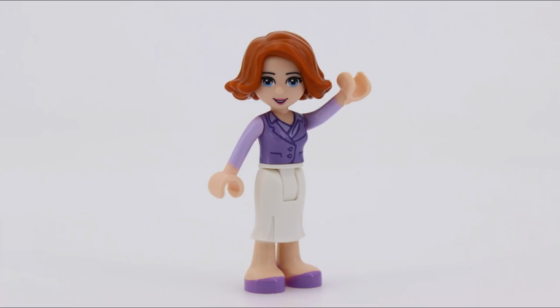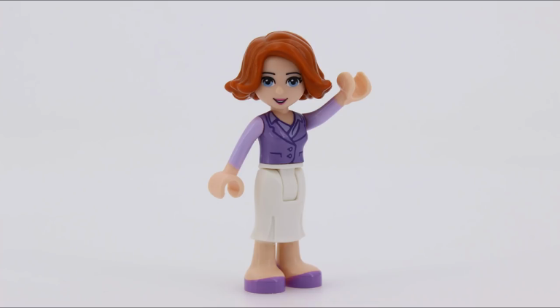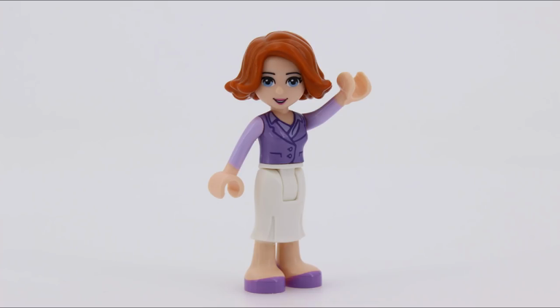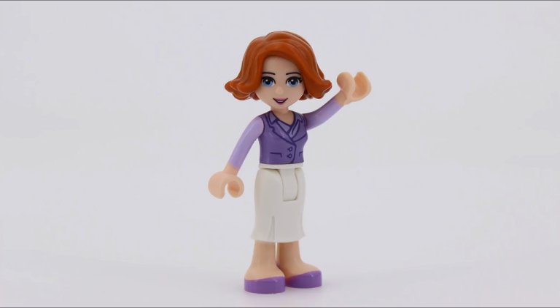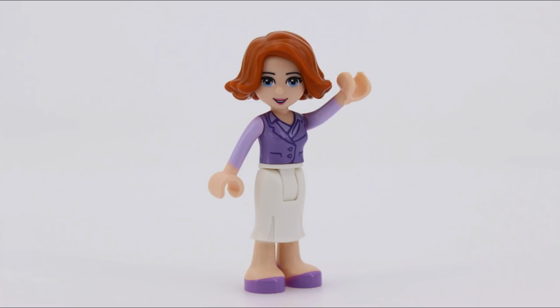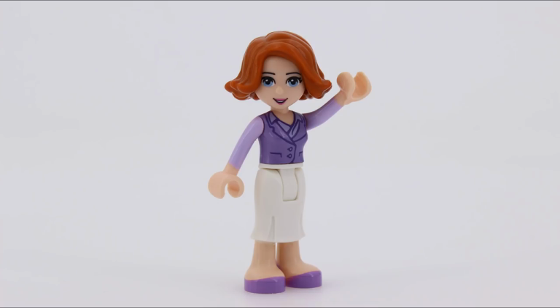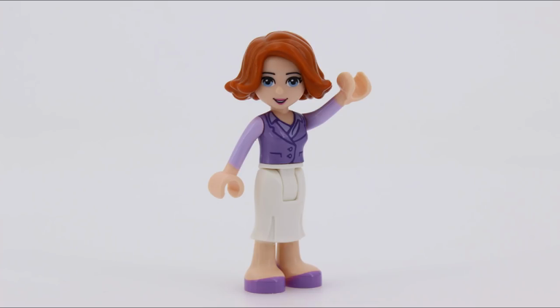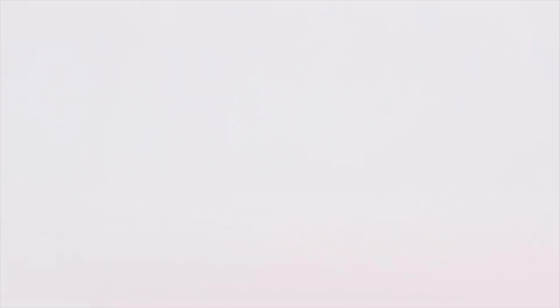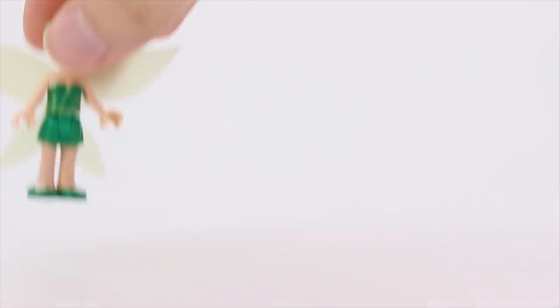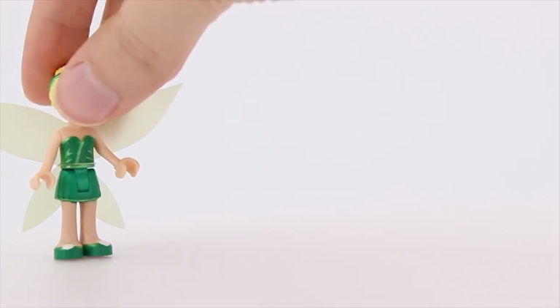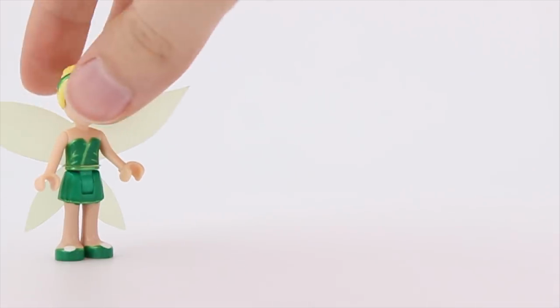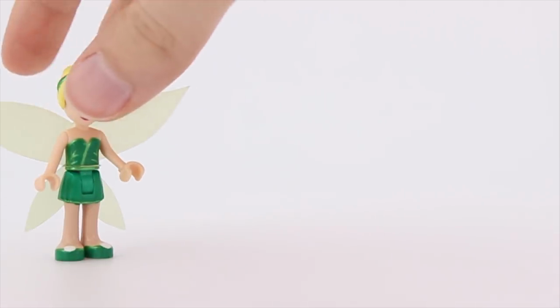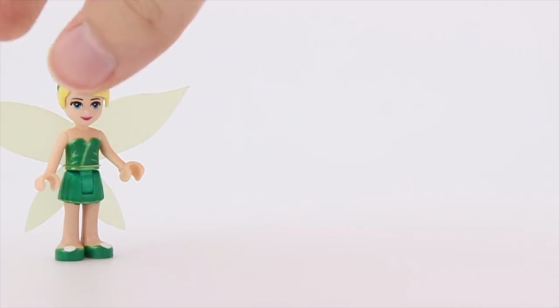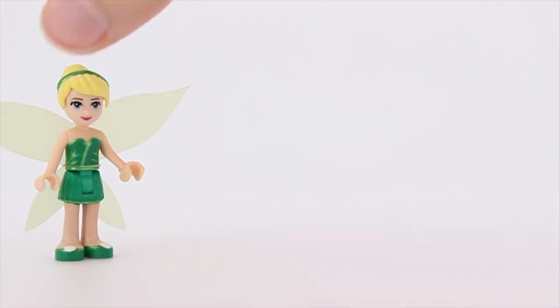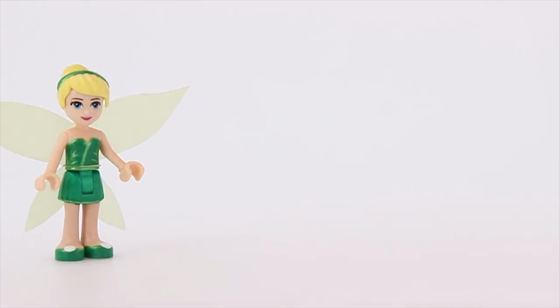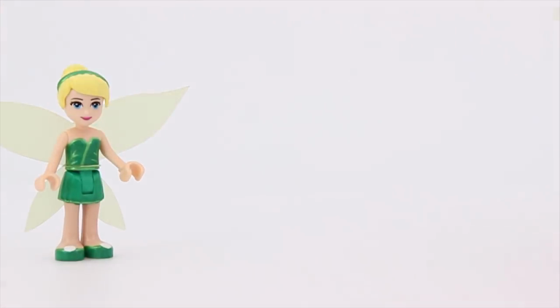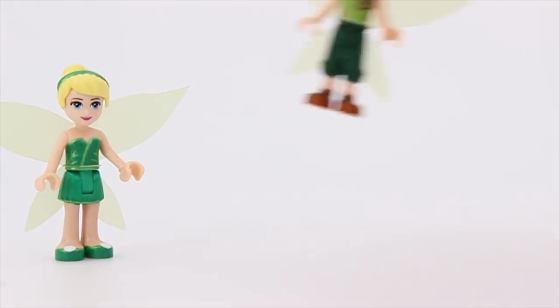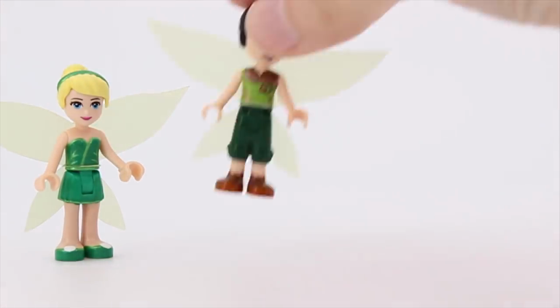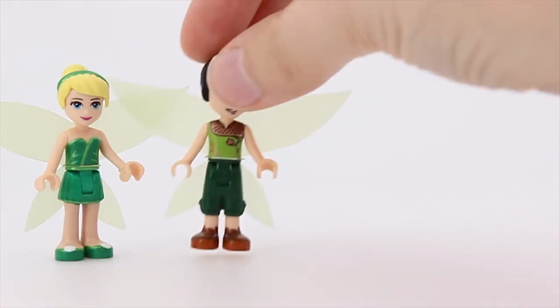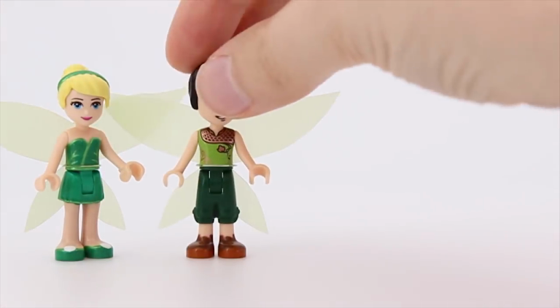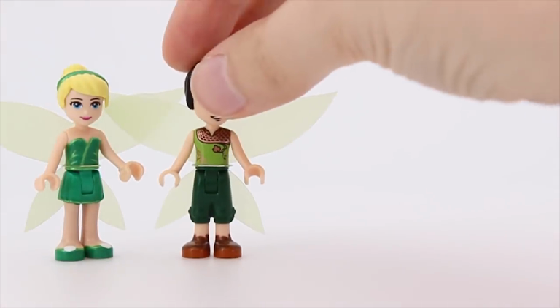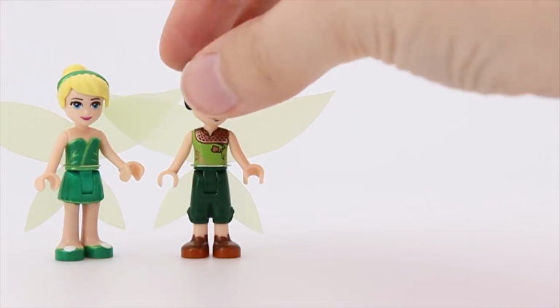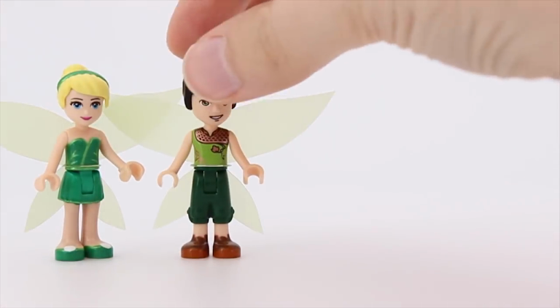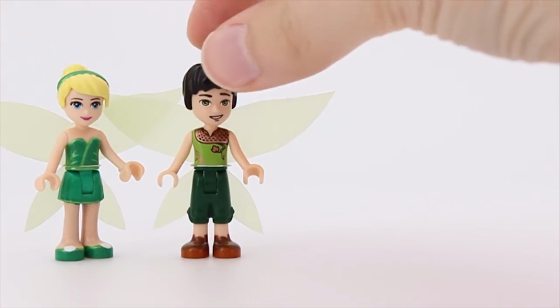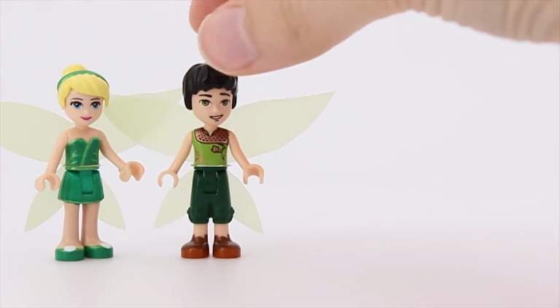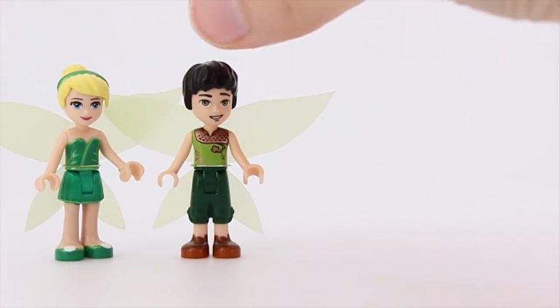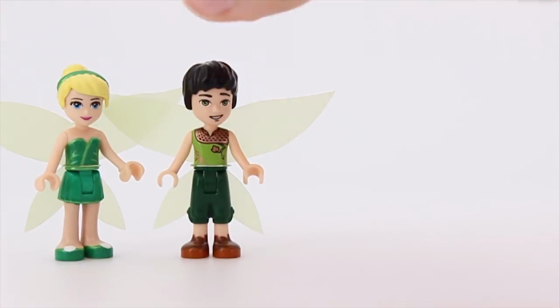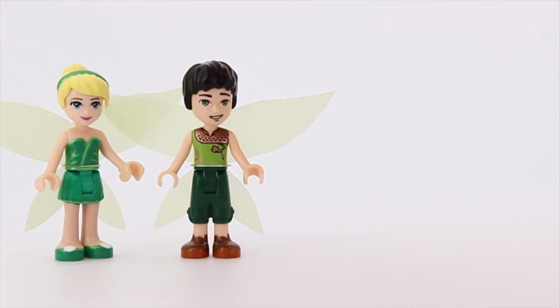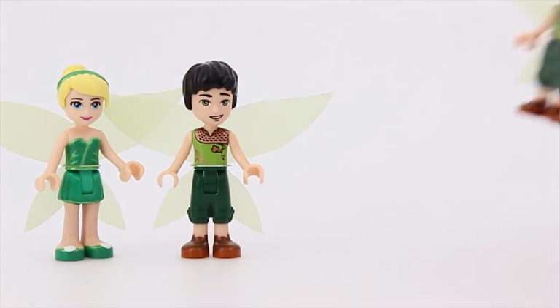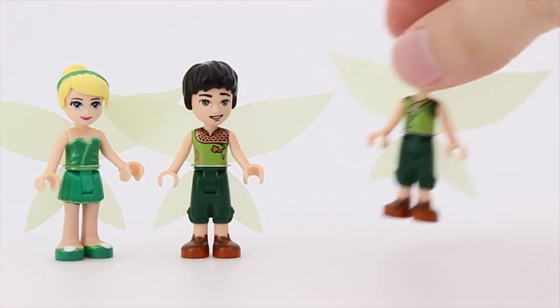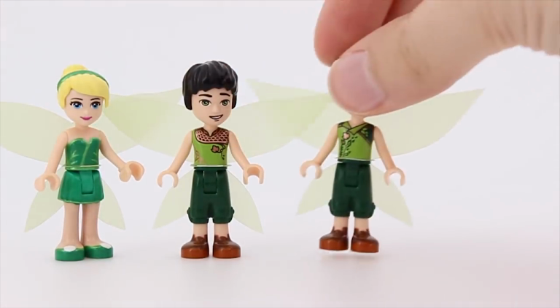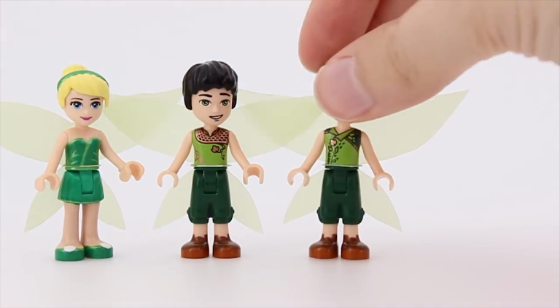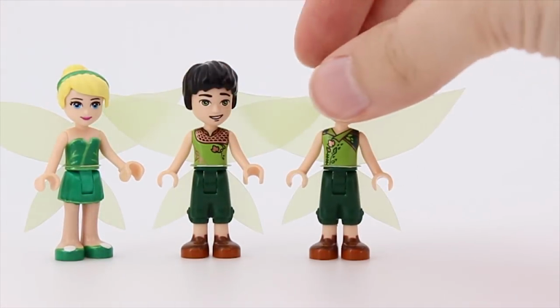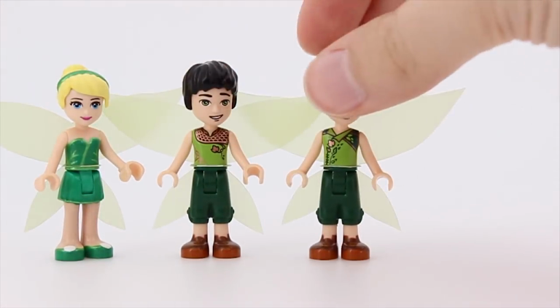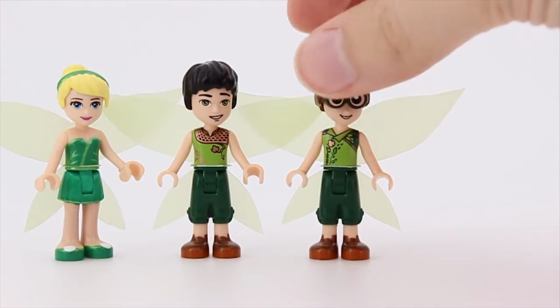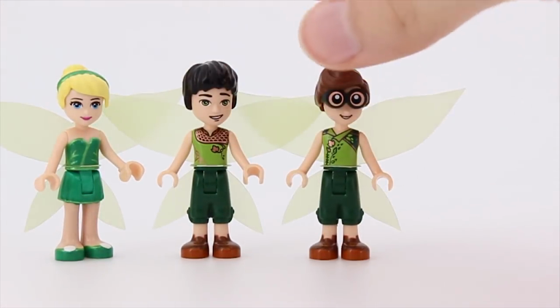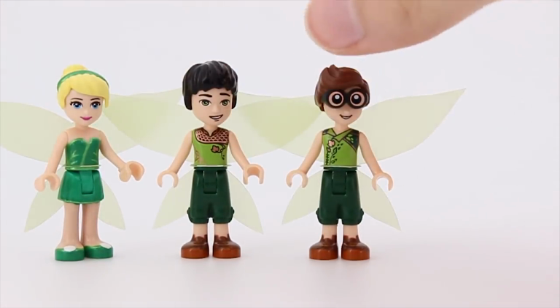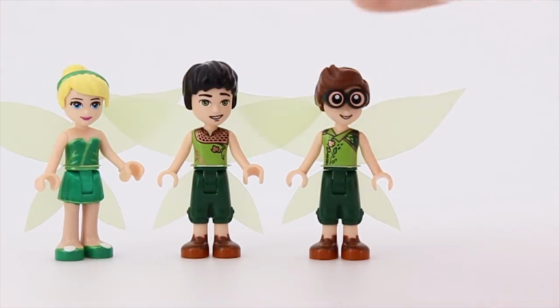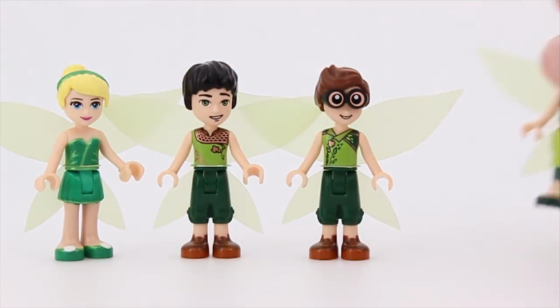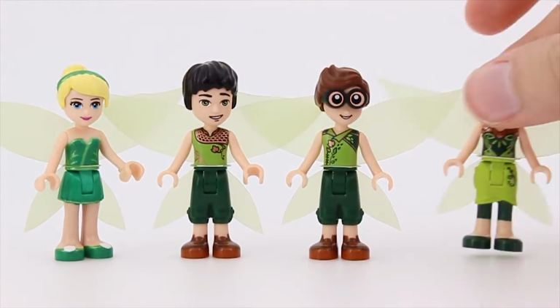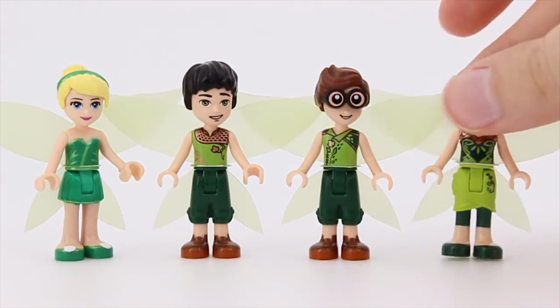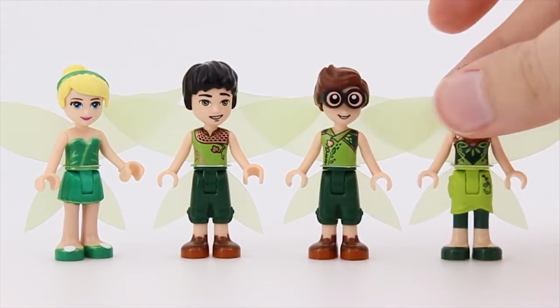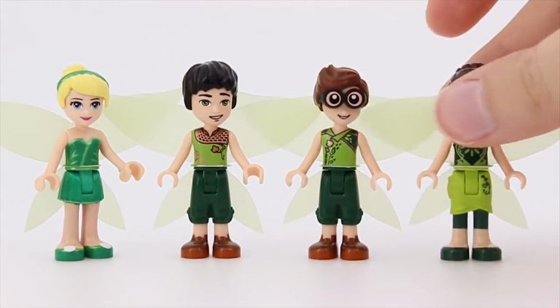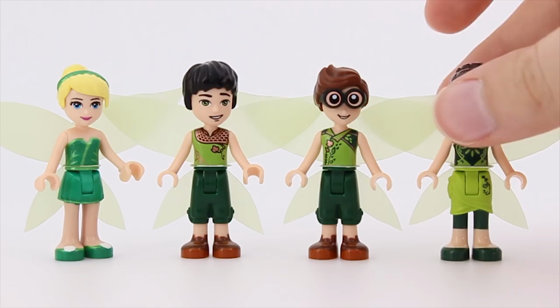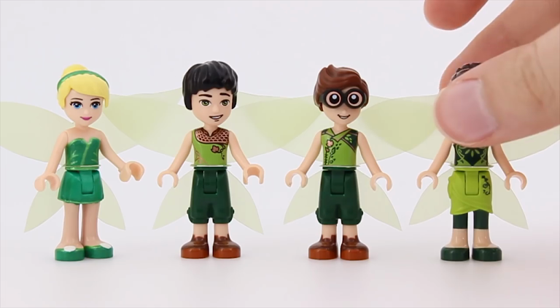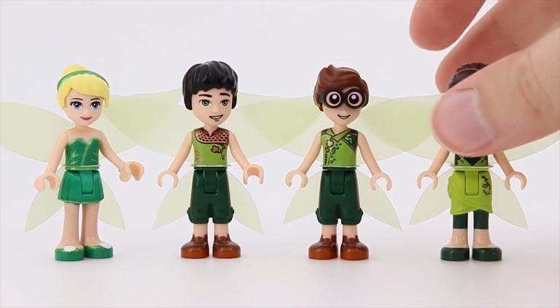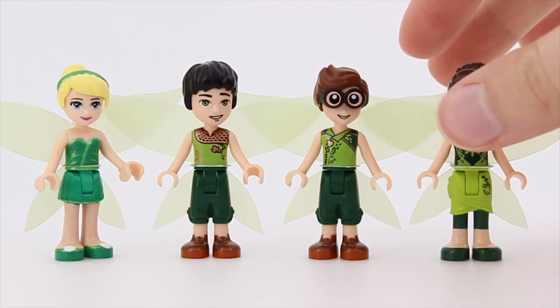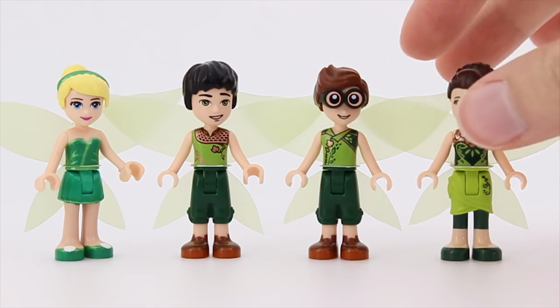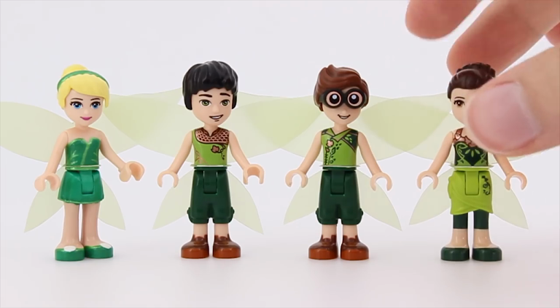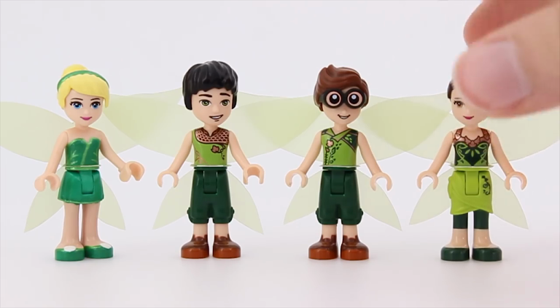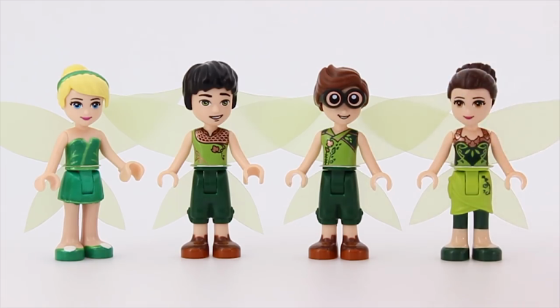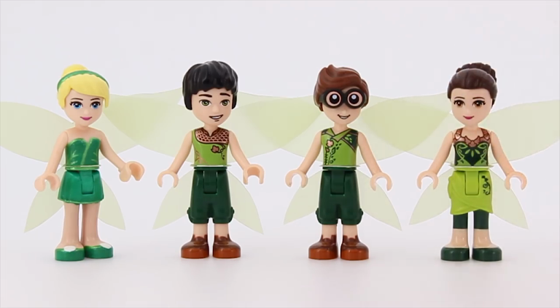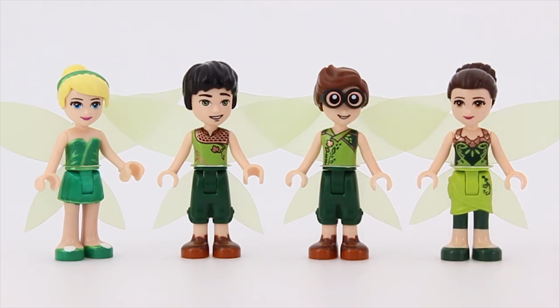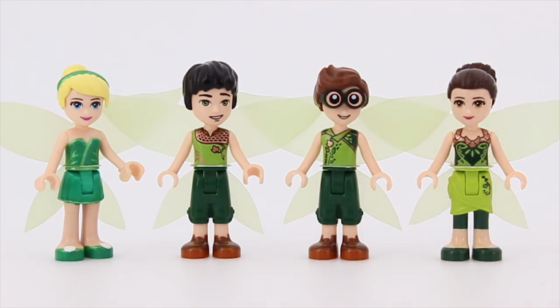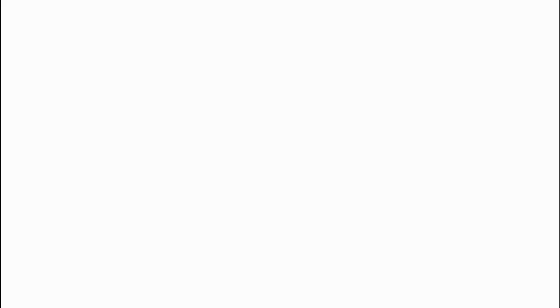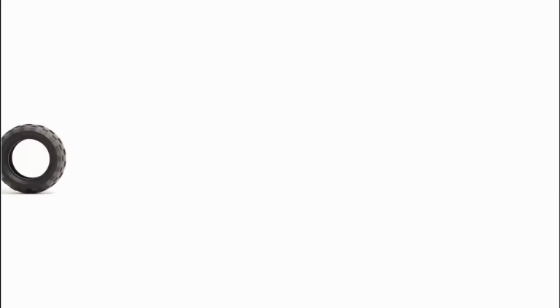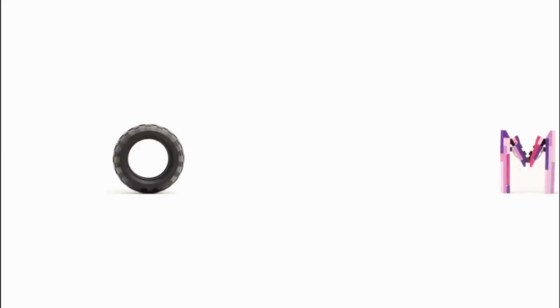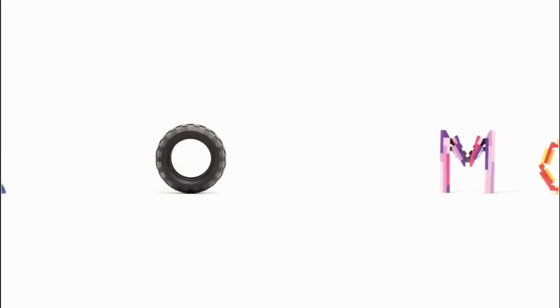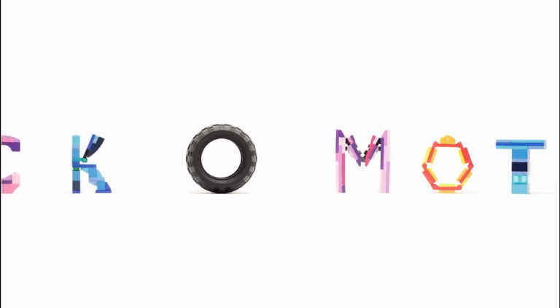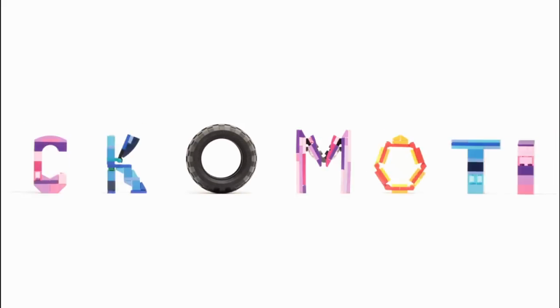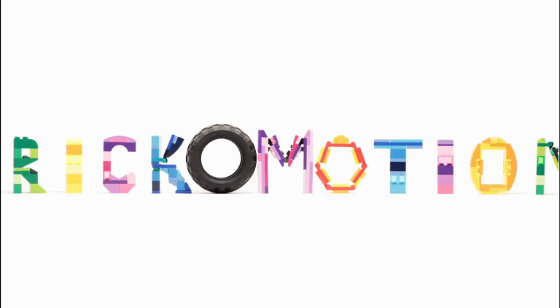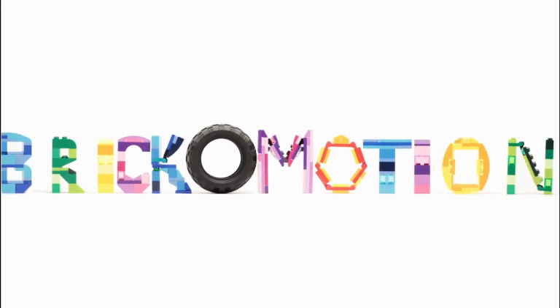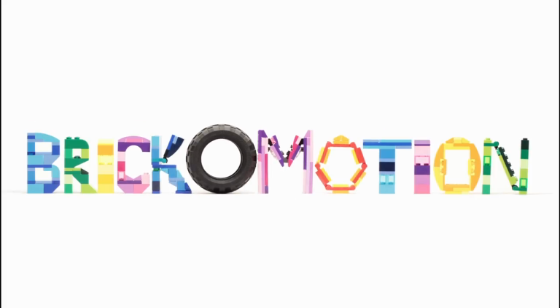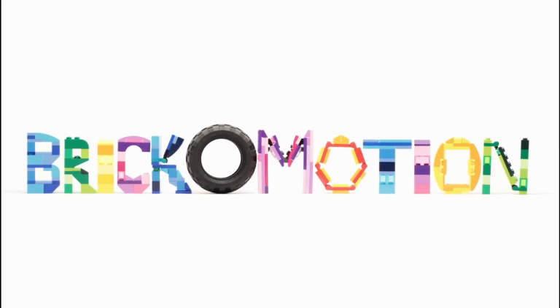Hello! Today I'll turn Tinkerbell and her Tinker Fairy friends into Lego mini dolls. Brick-o-motion.